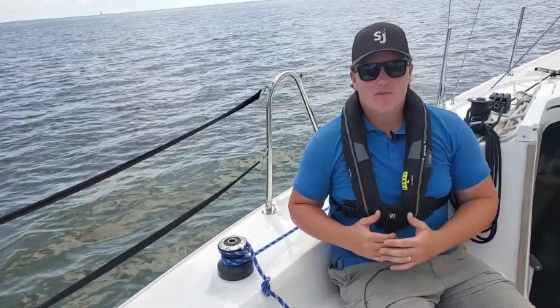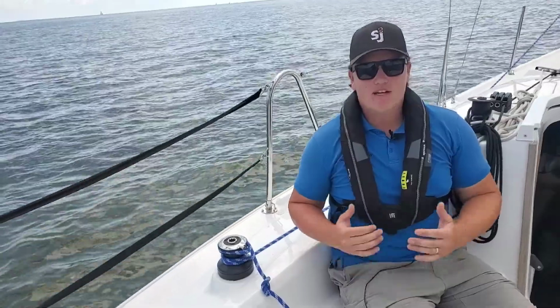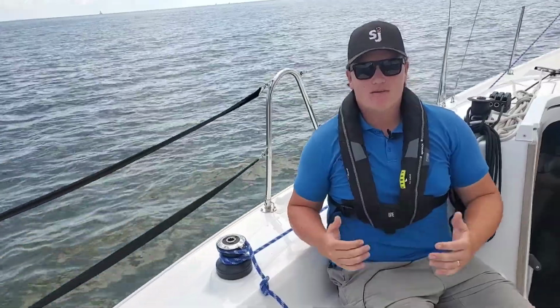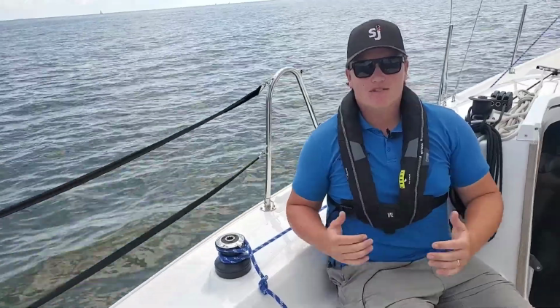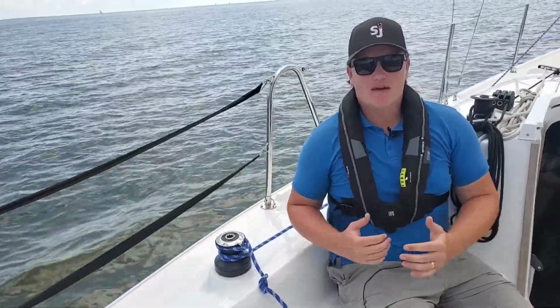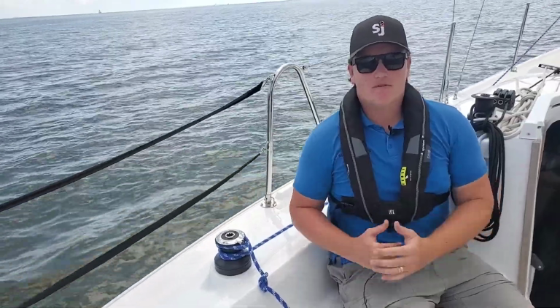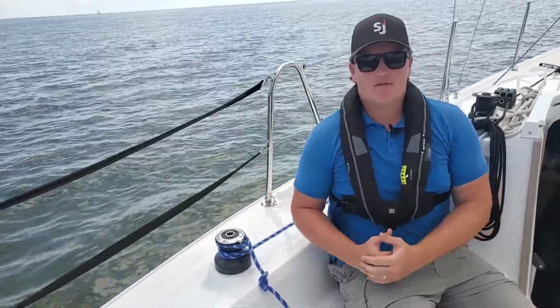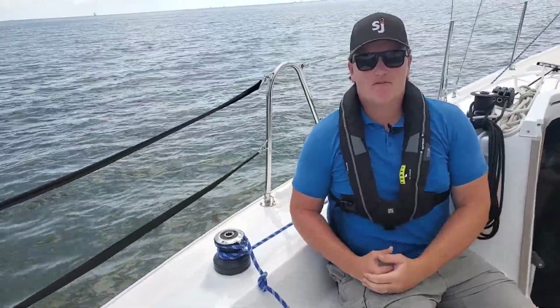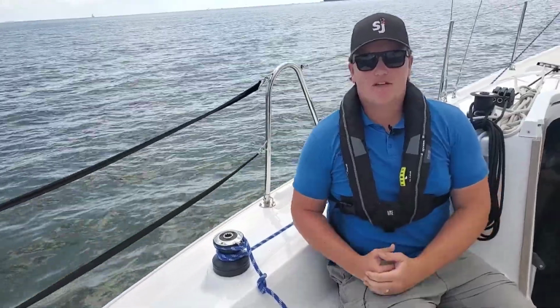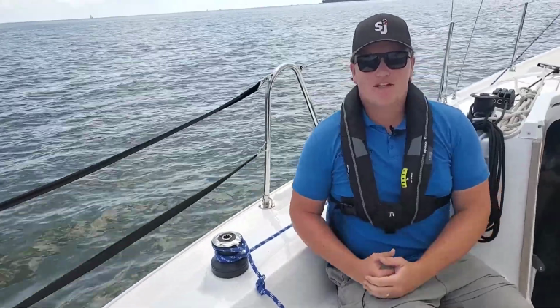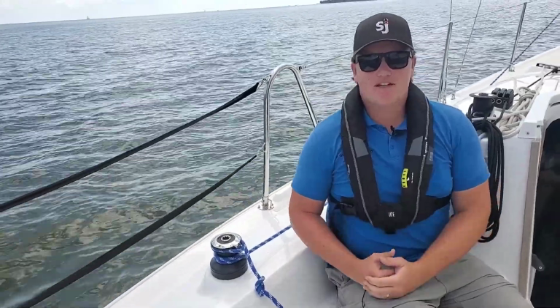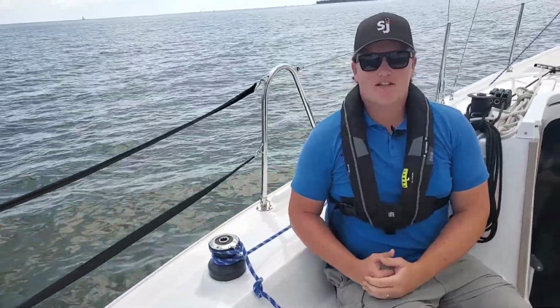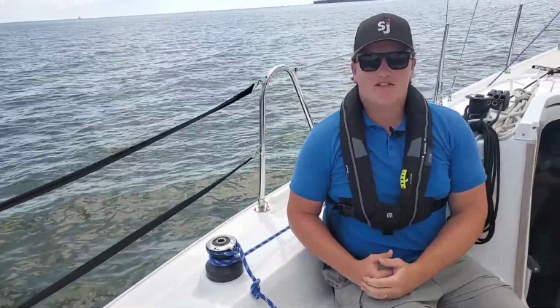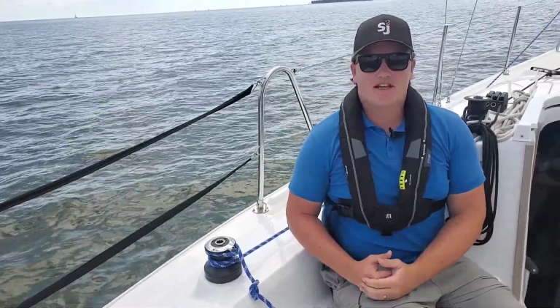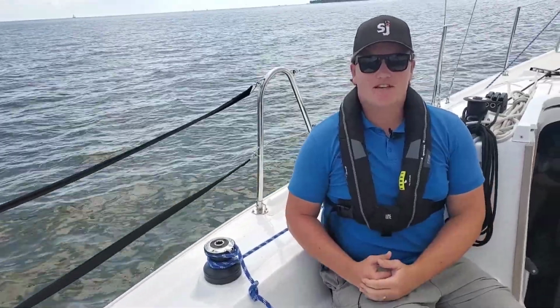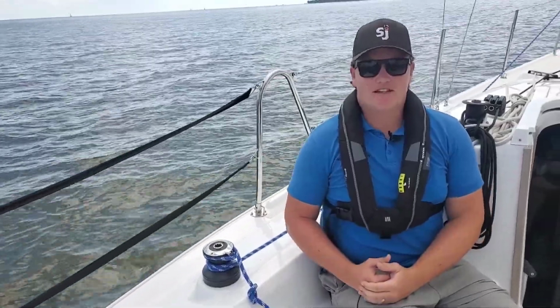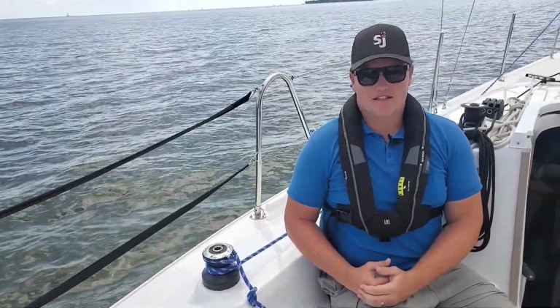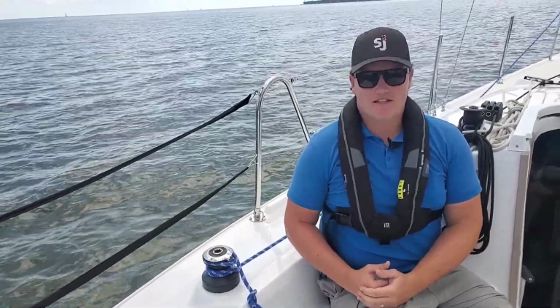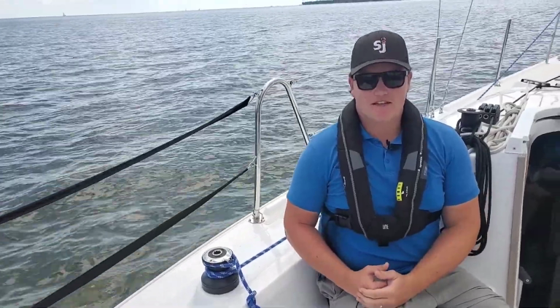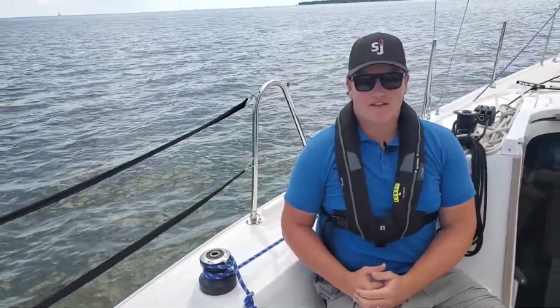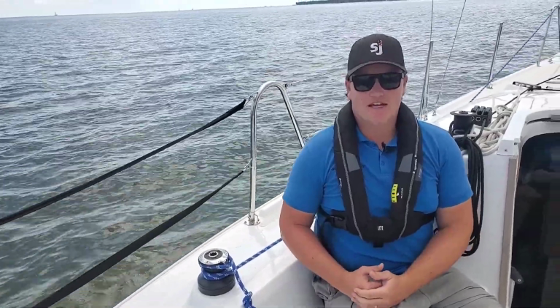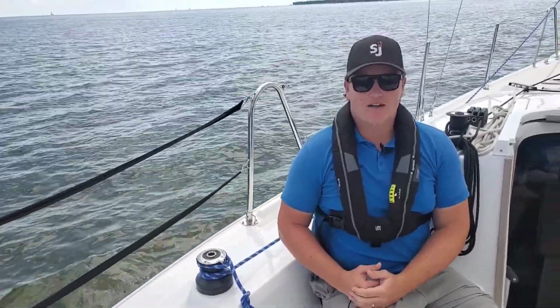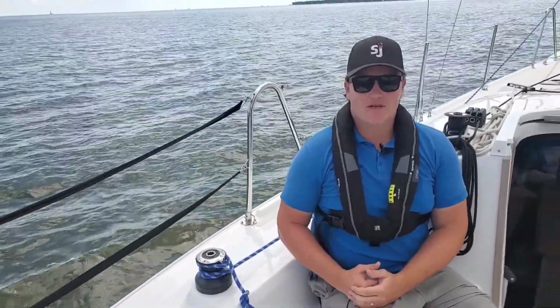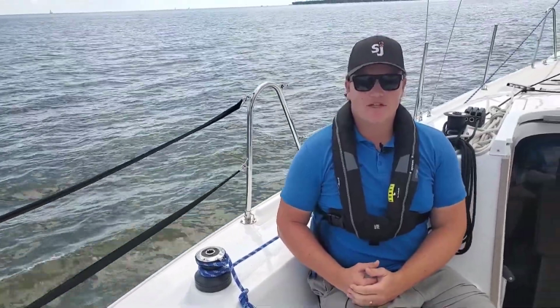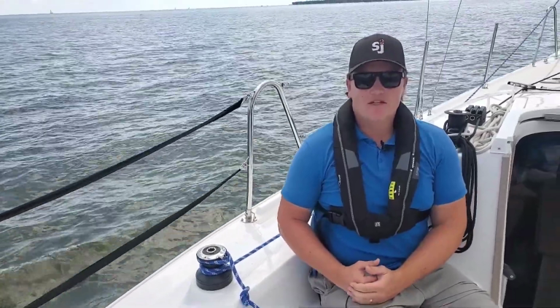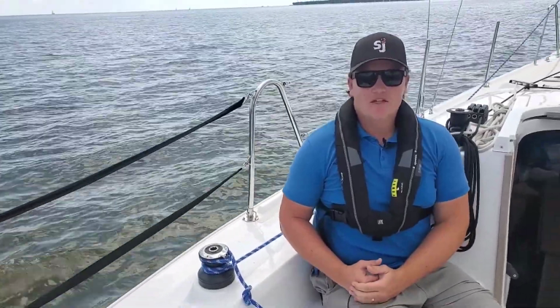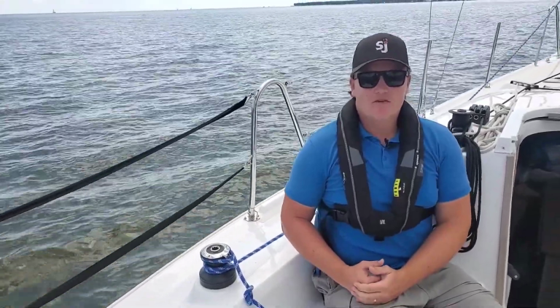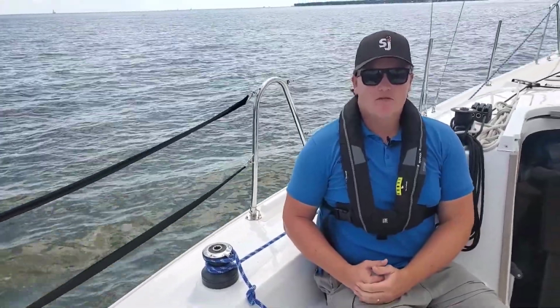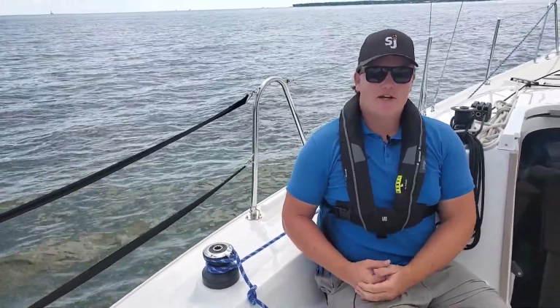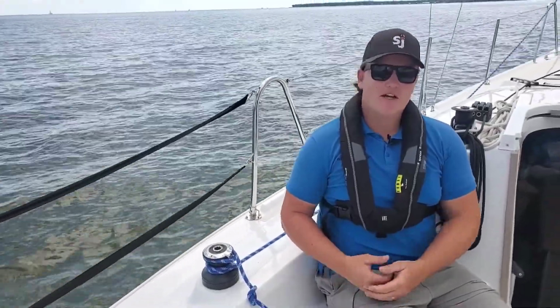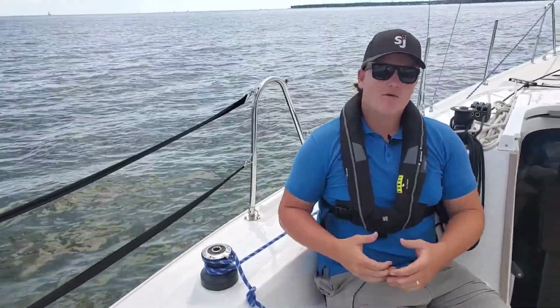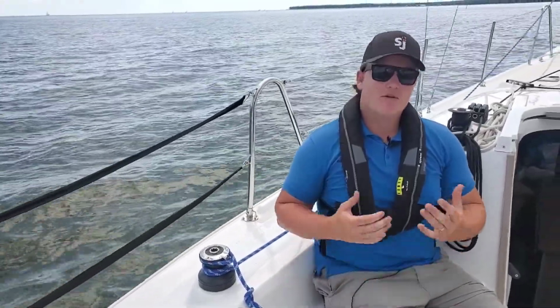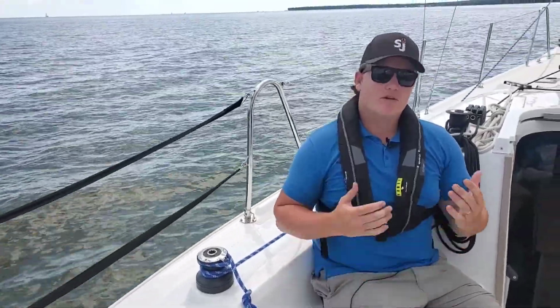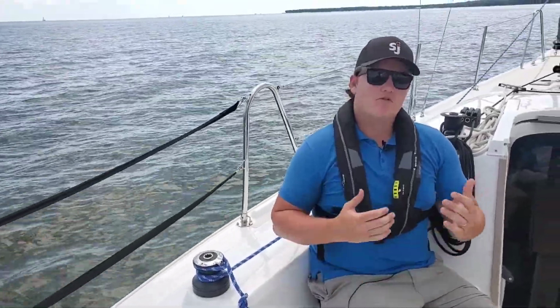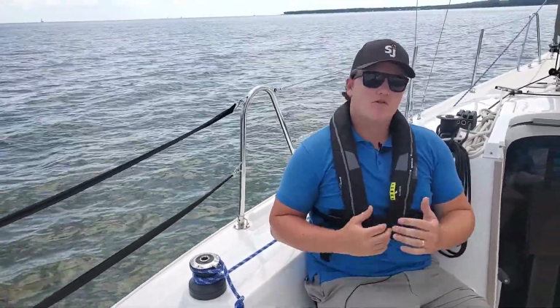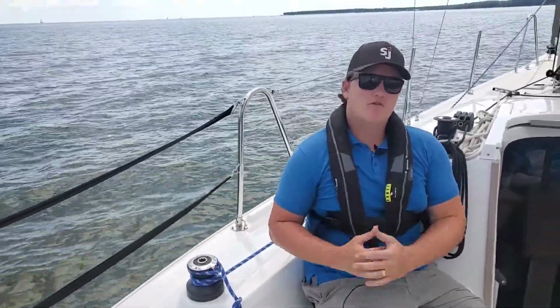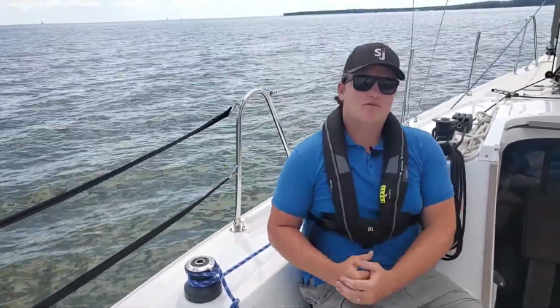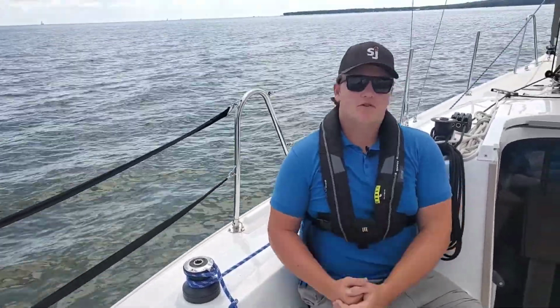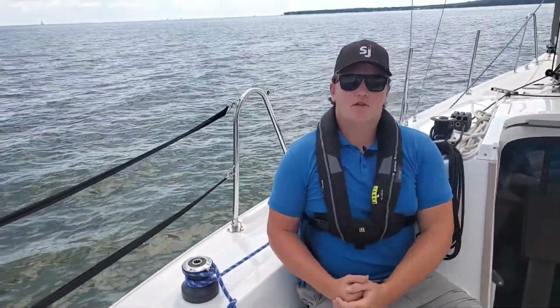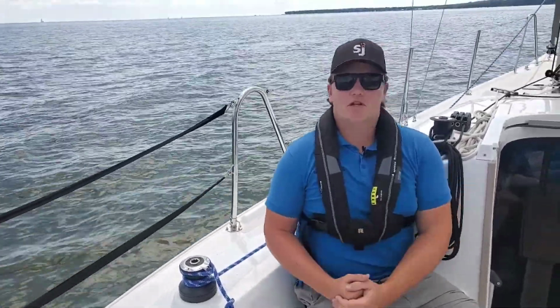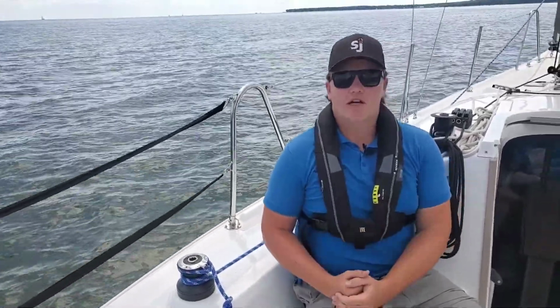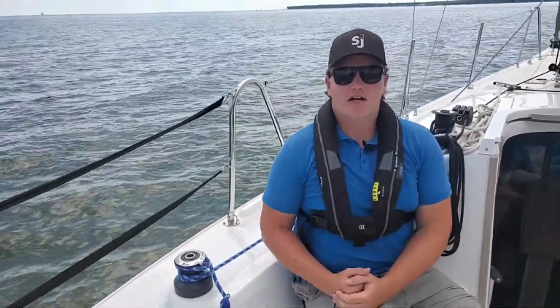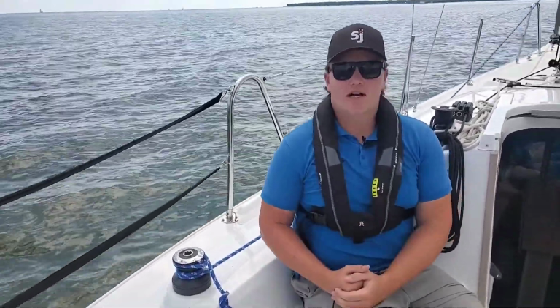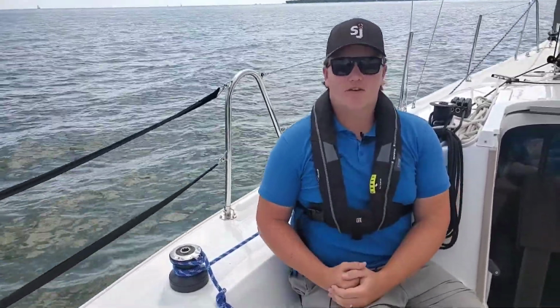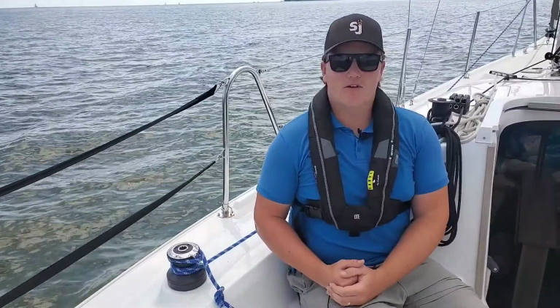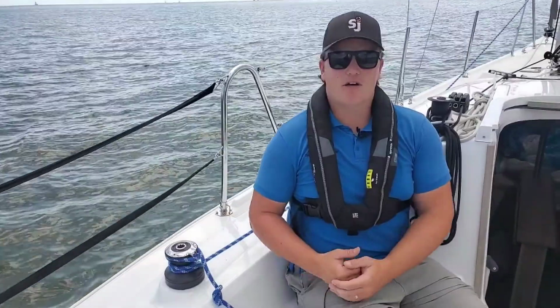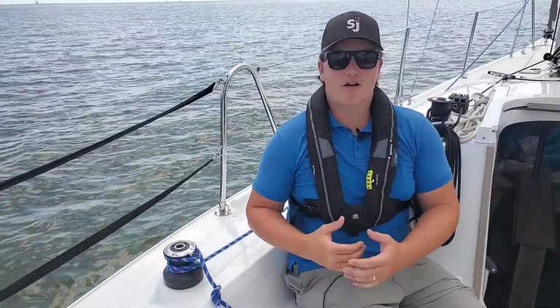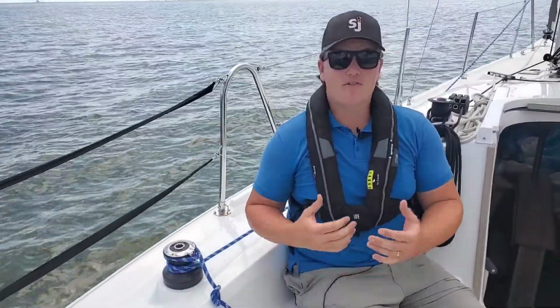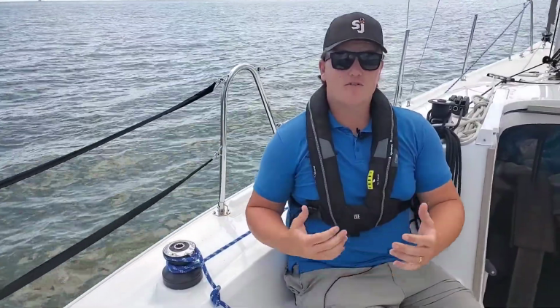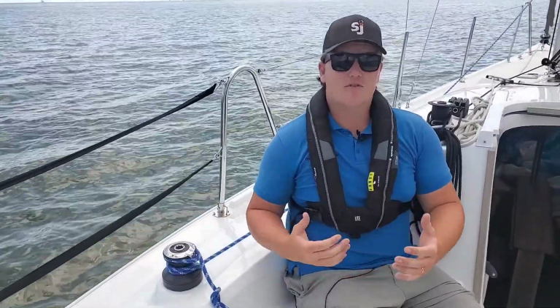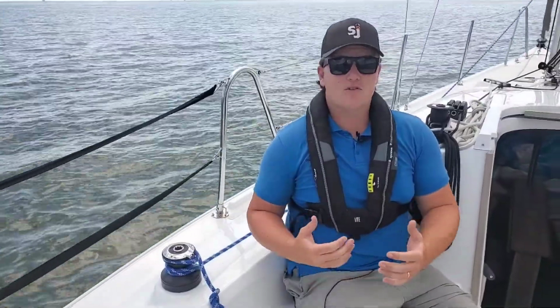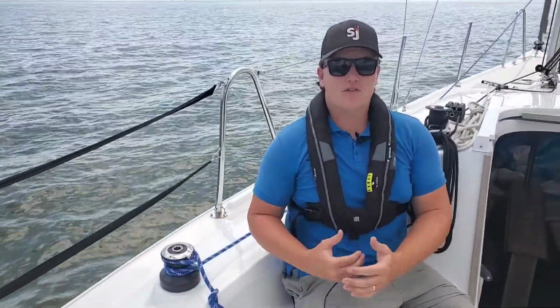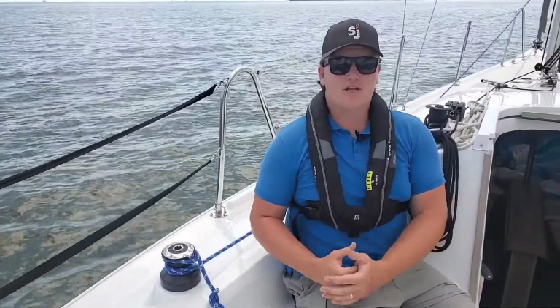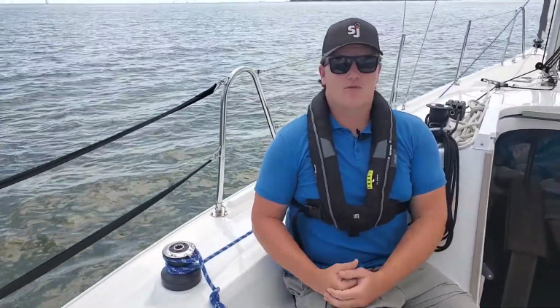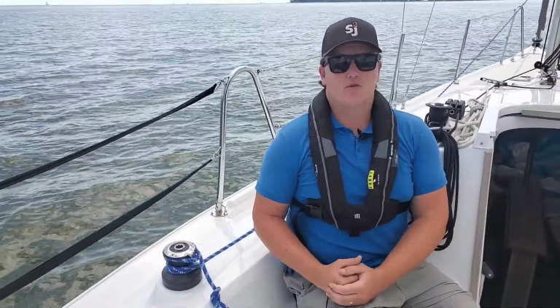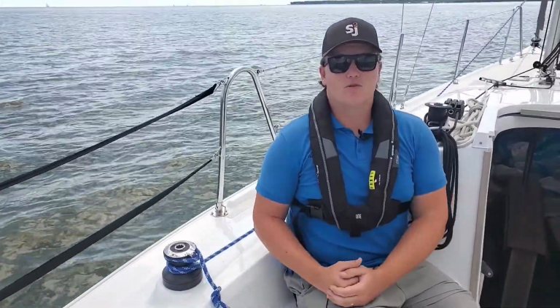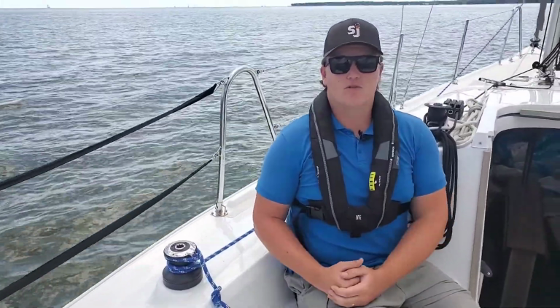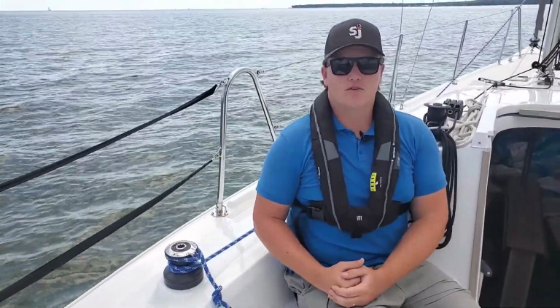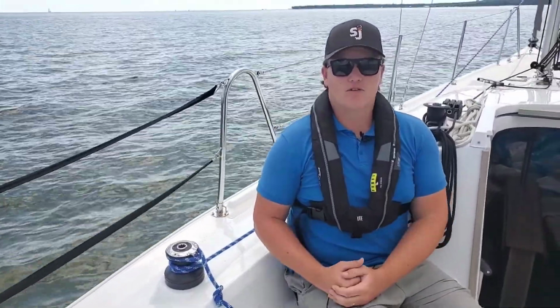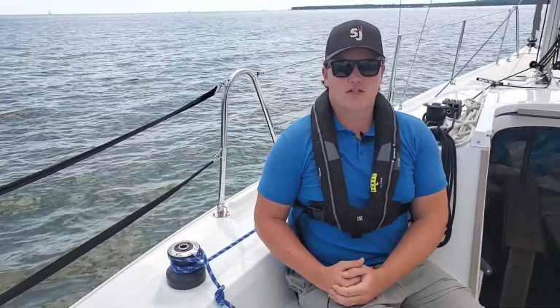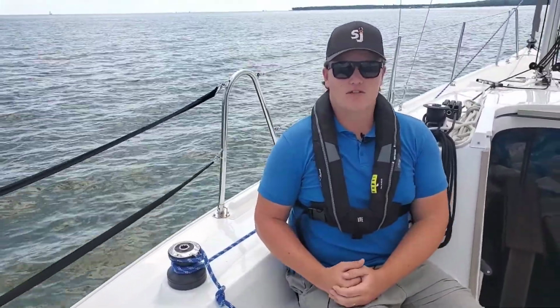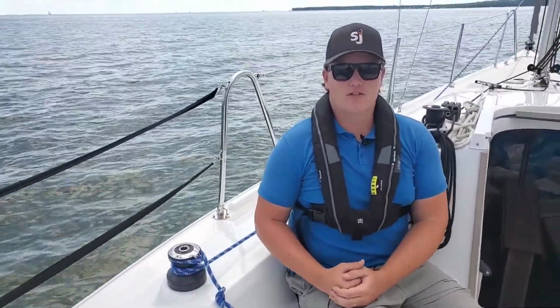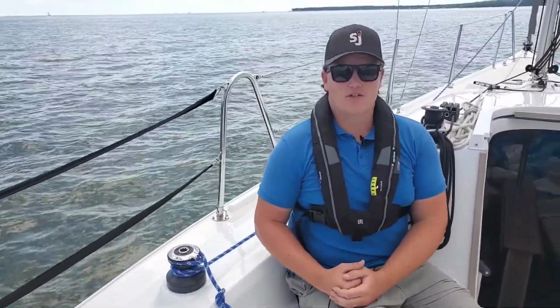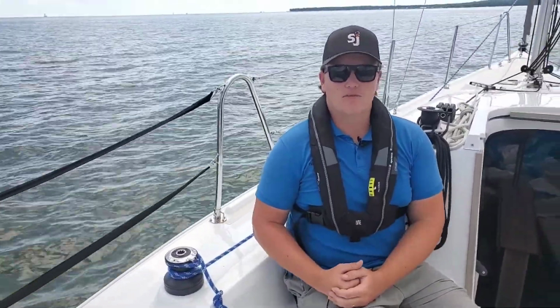My name's Captain Finn. I teach sailing at the Sailing Academy. Right now we're gonna go over how to unfurl a roller furling jib.